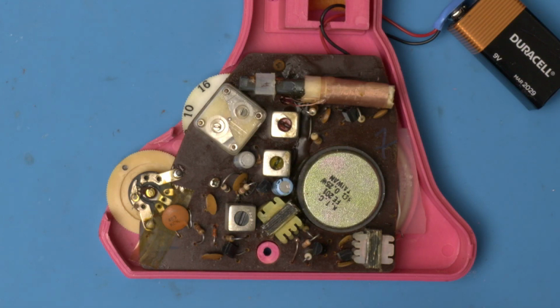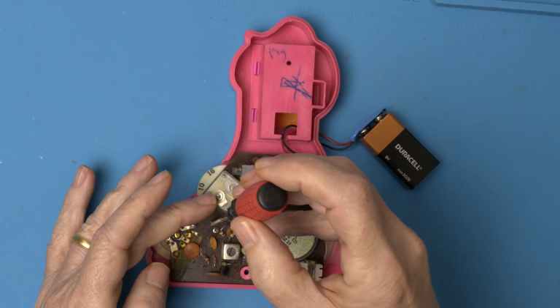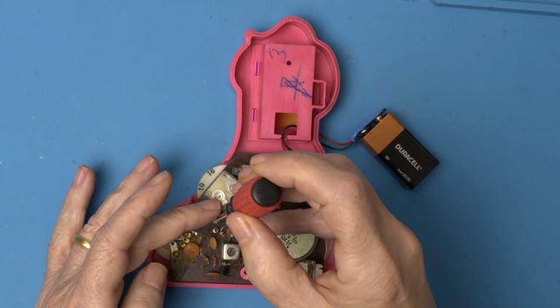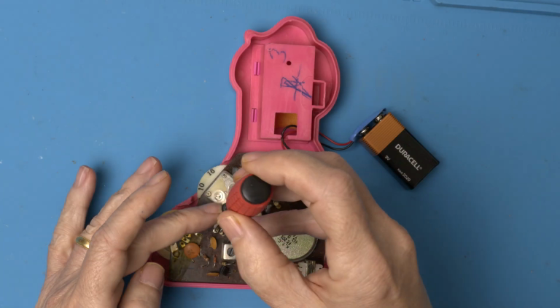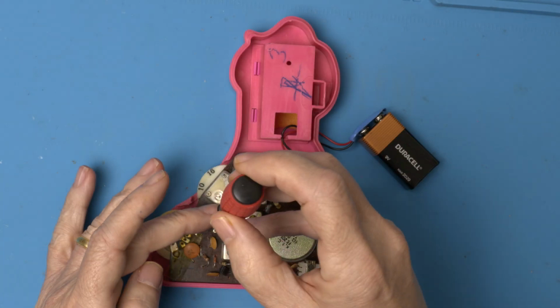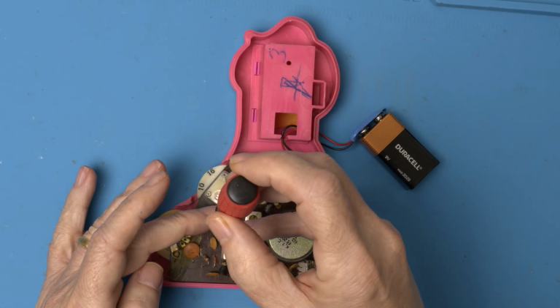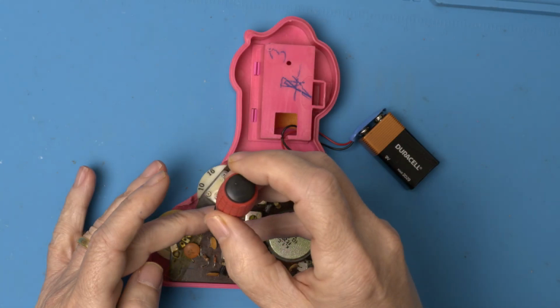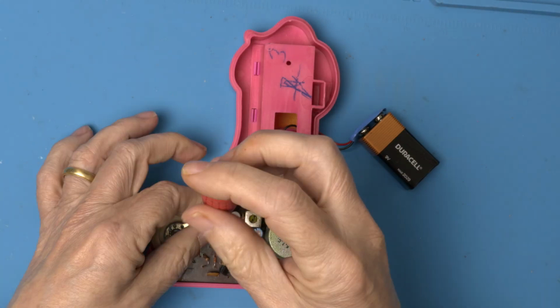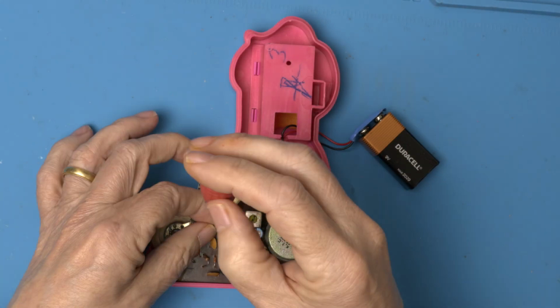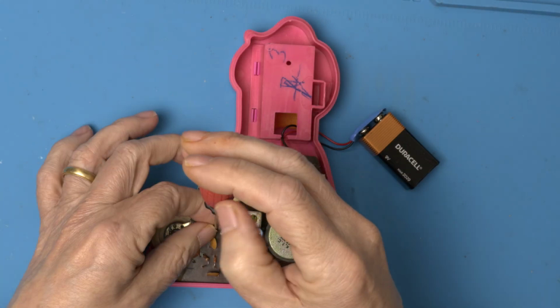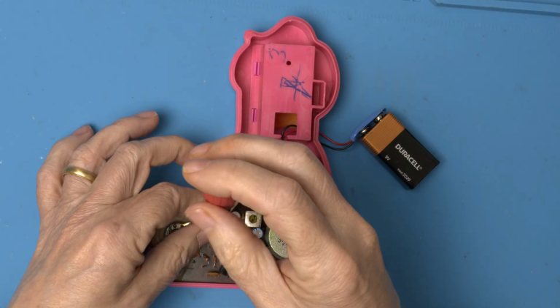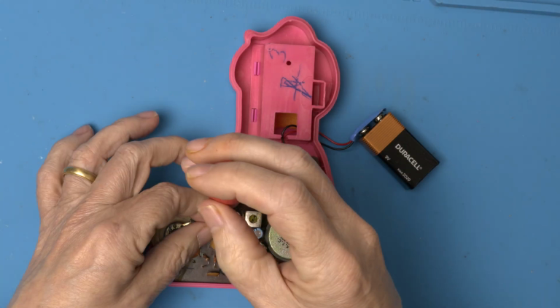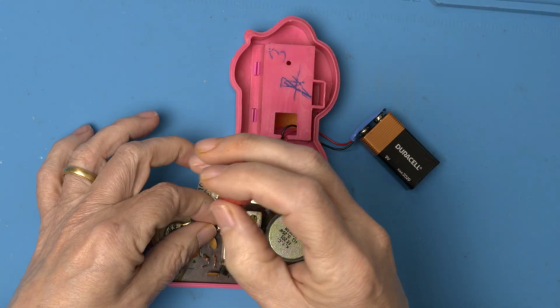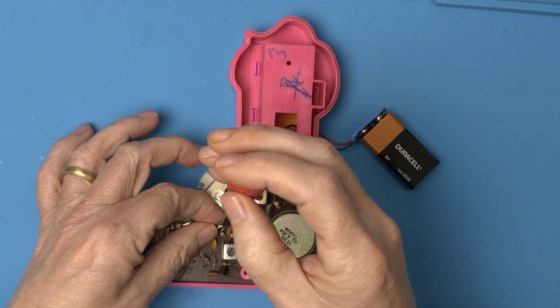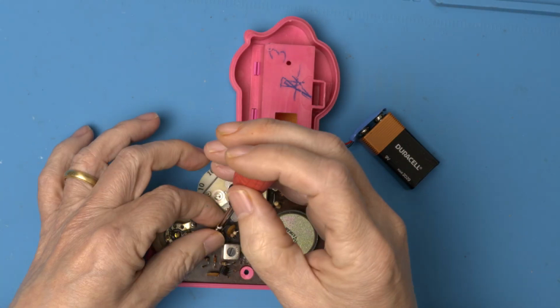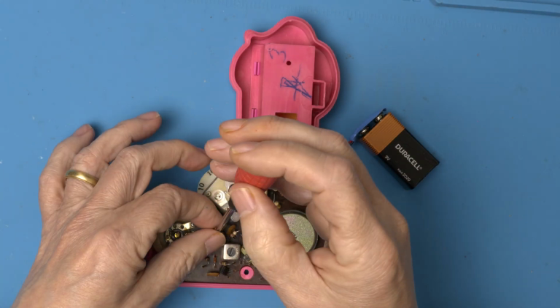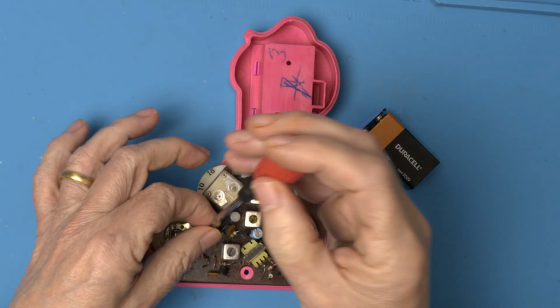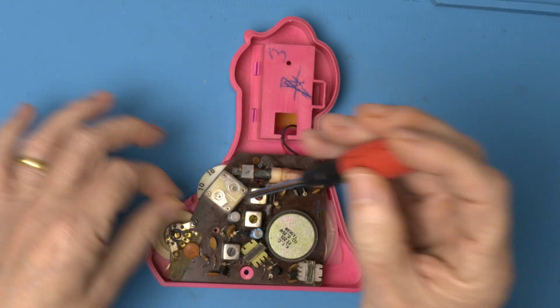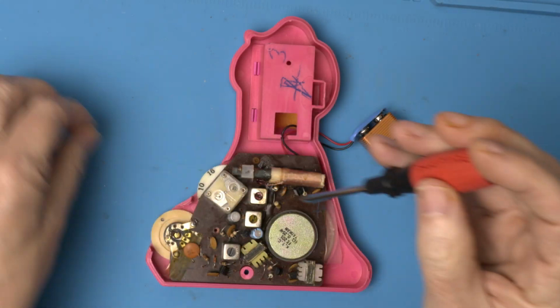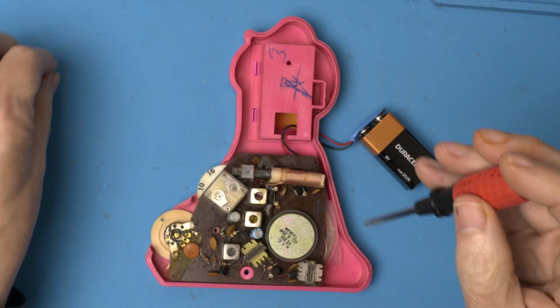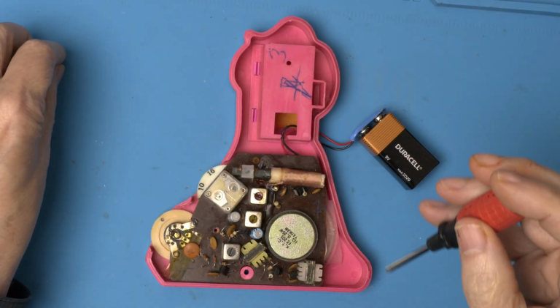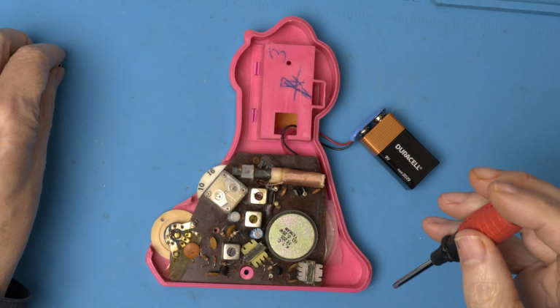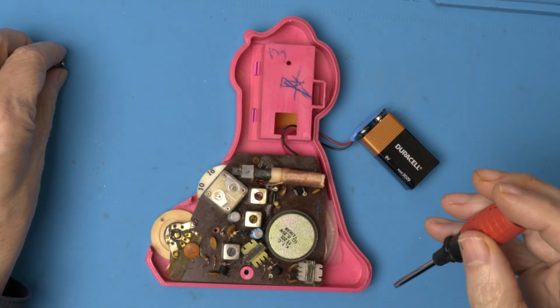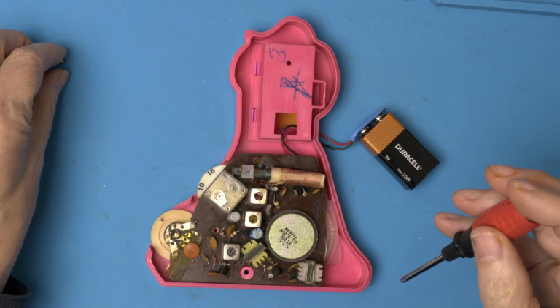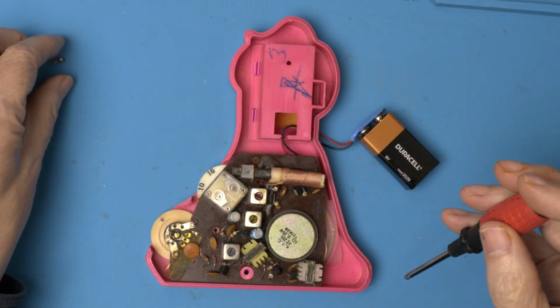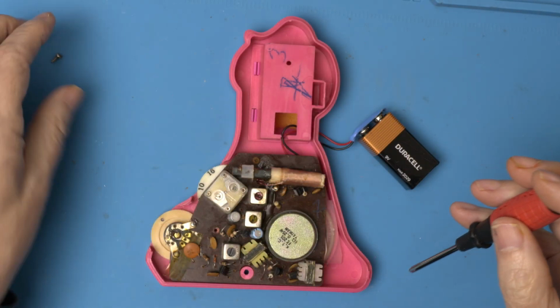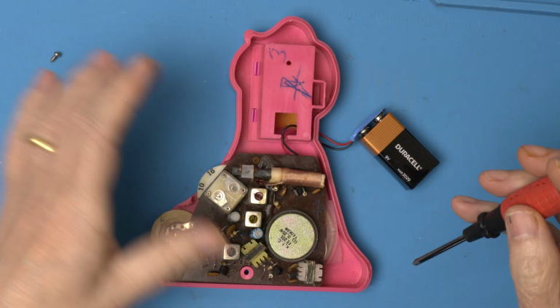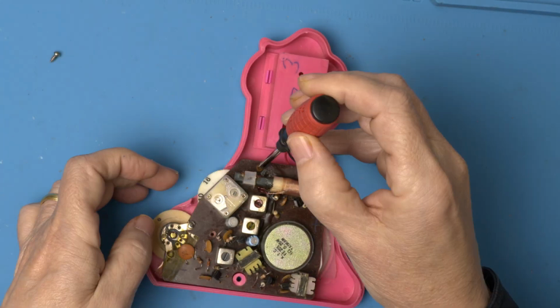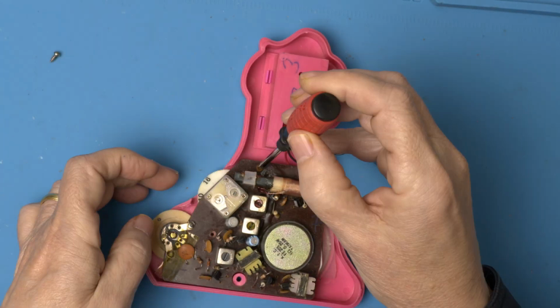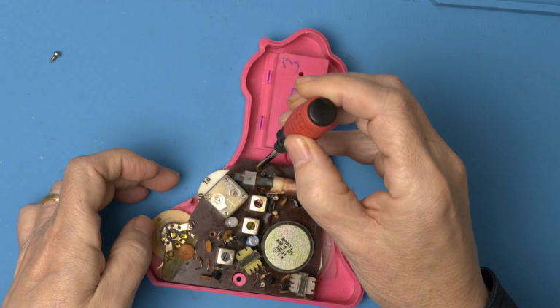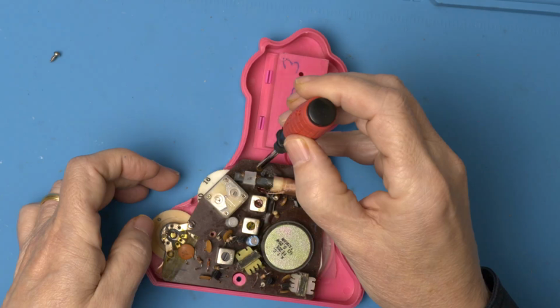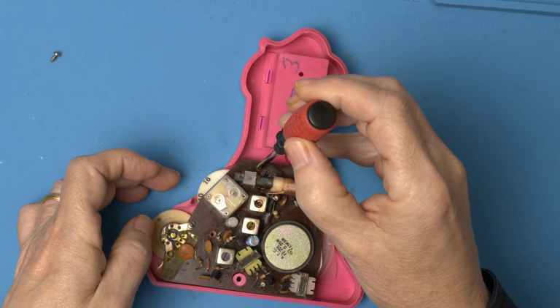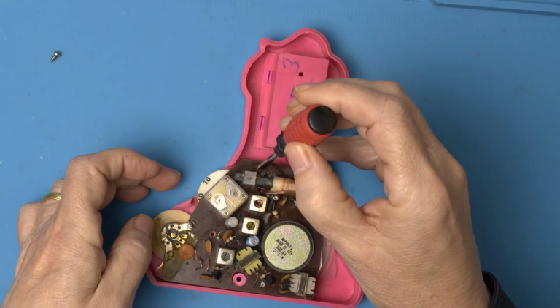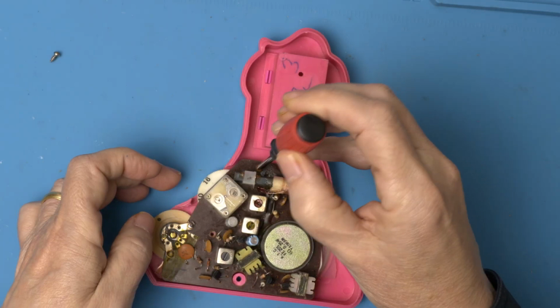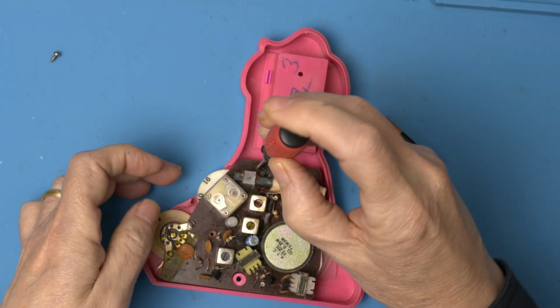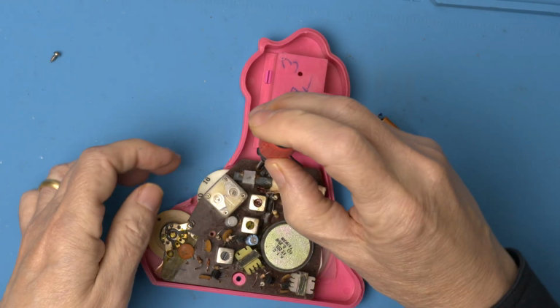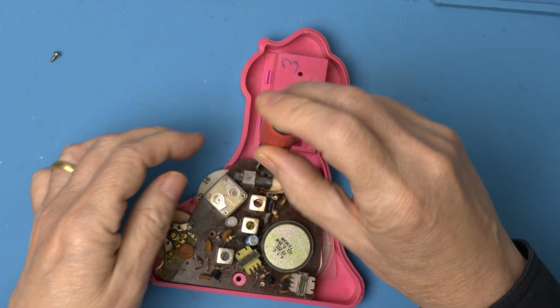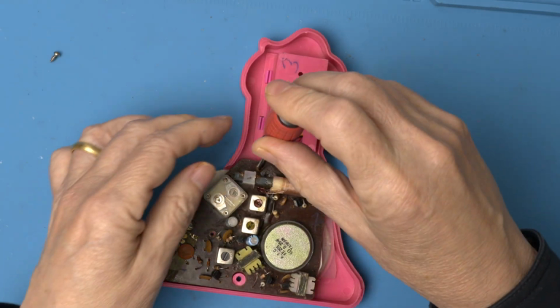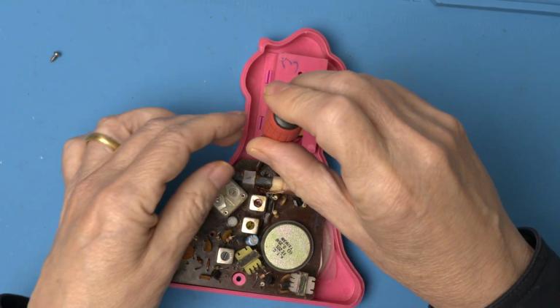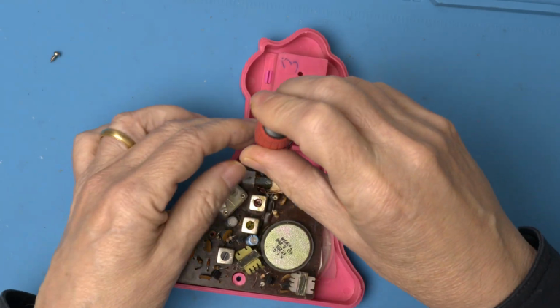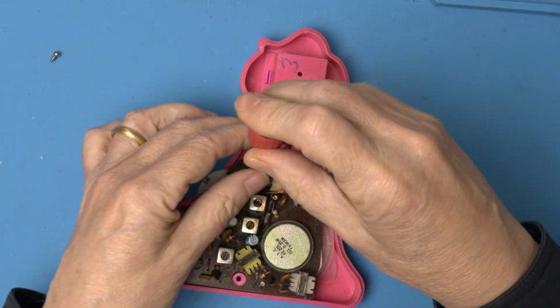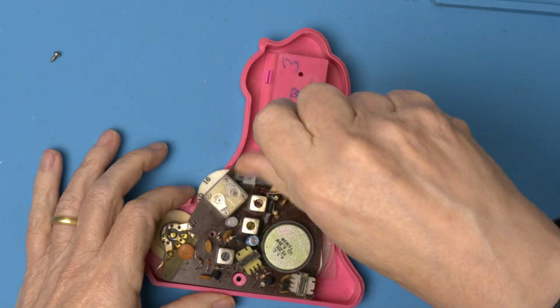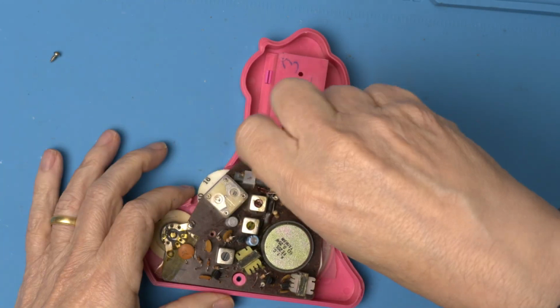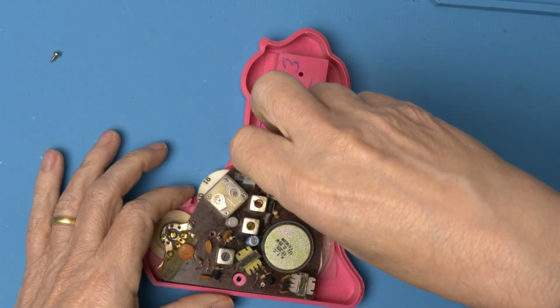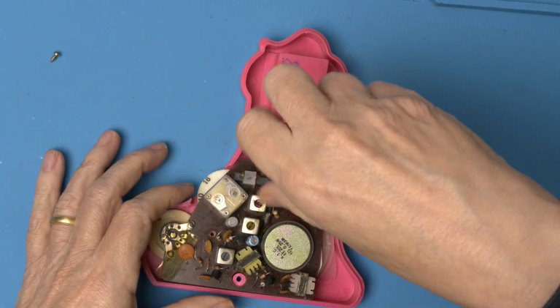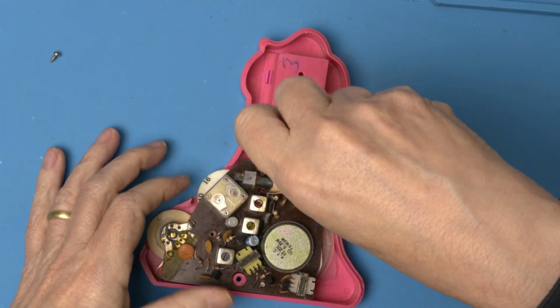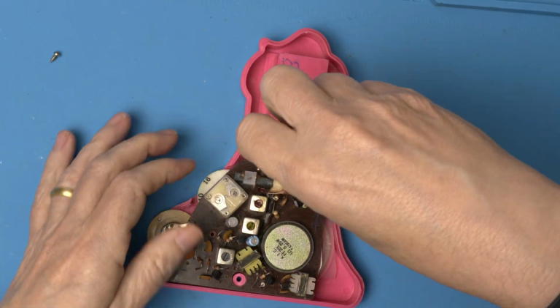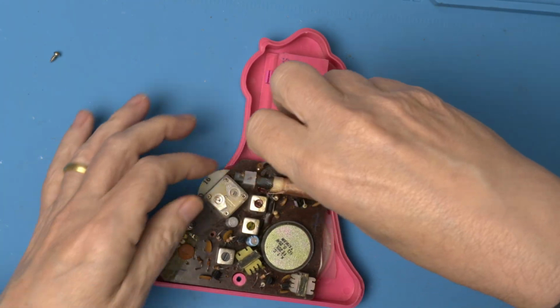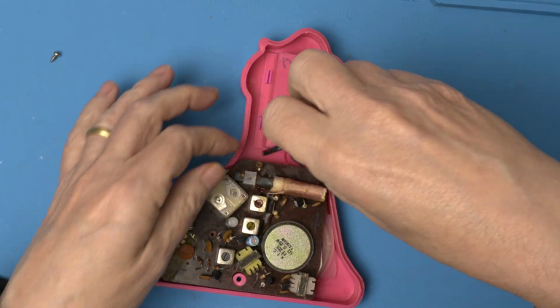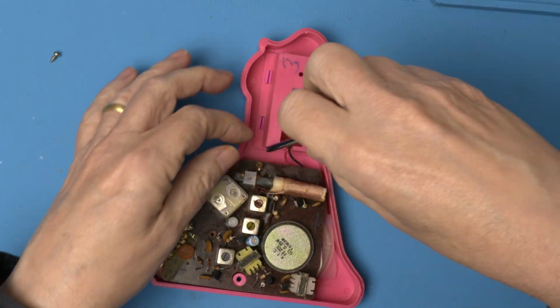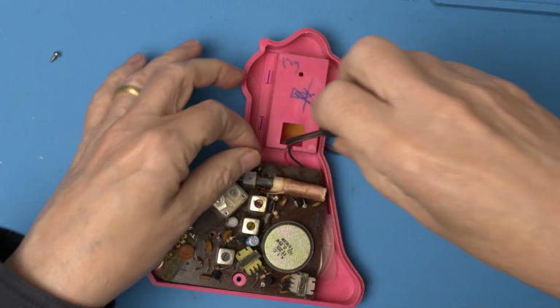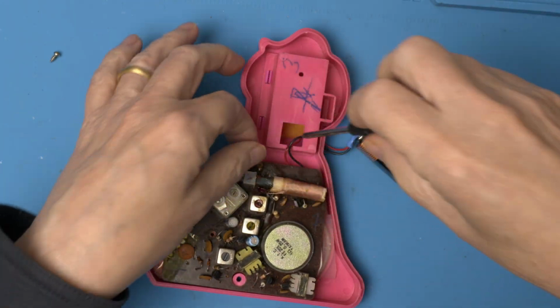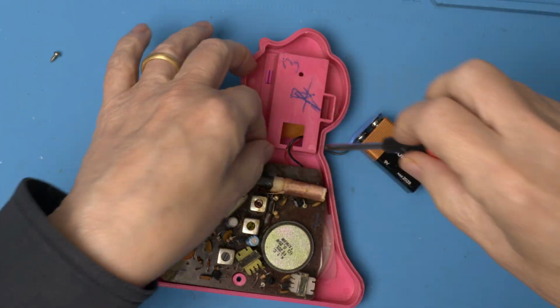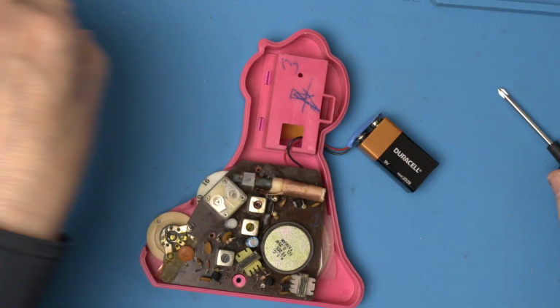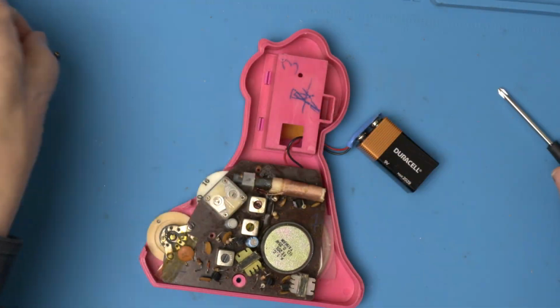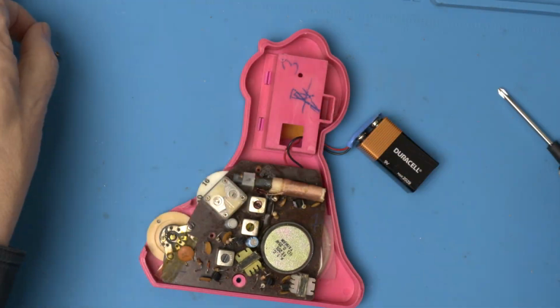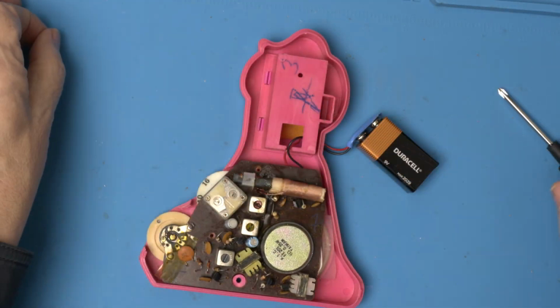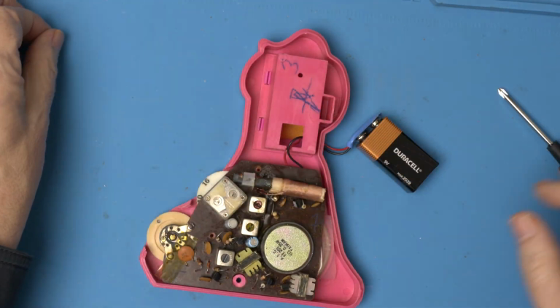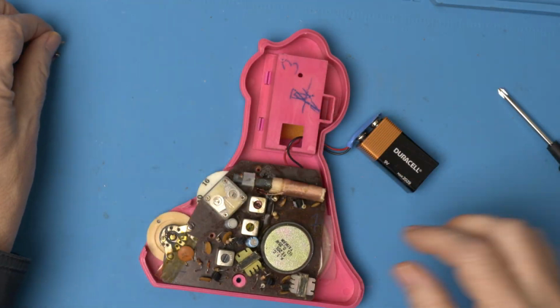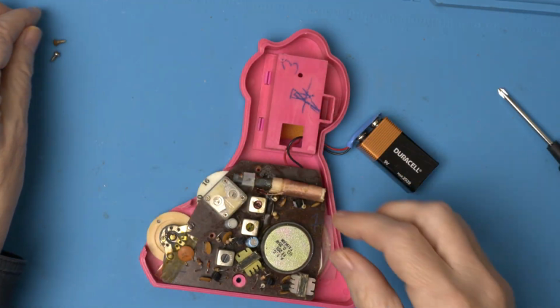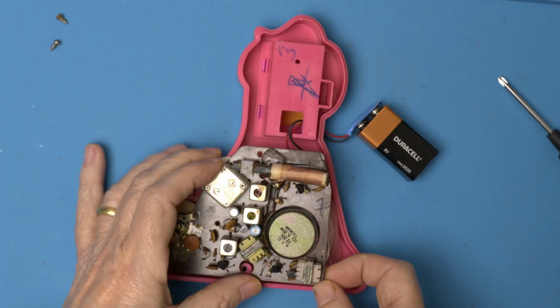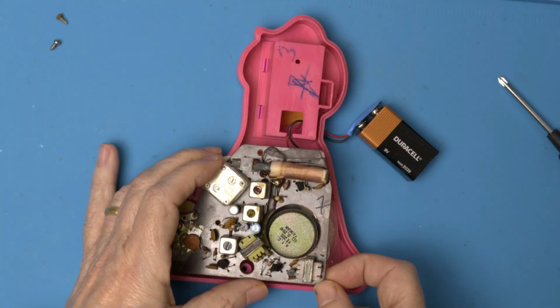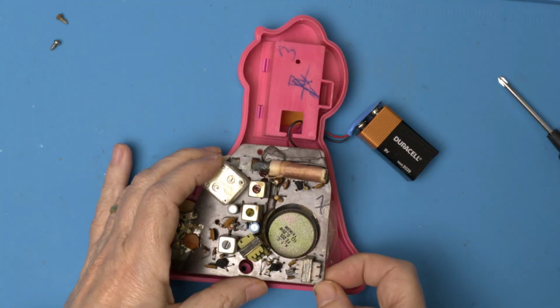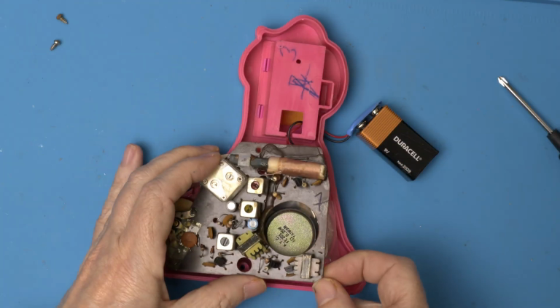Let's pull the electrolytics and see how well they've held up — probably pretty well. By 1980 they'd mostly figured out how to keep them from drying out and leaking.